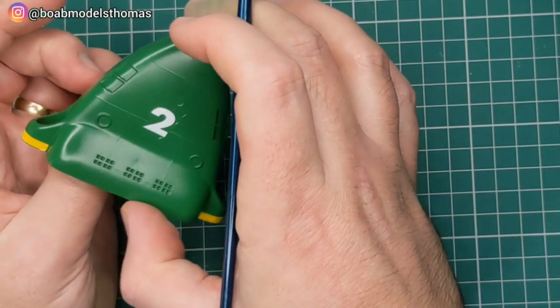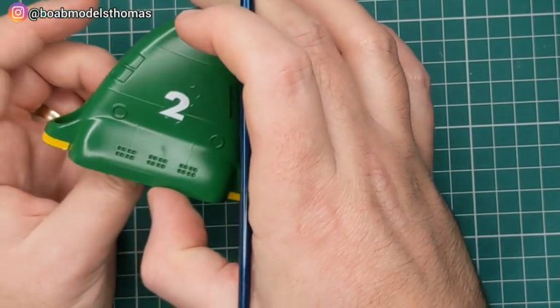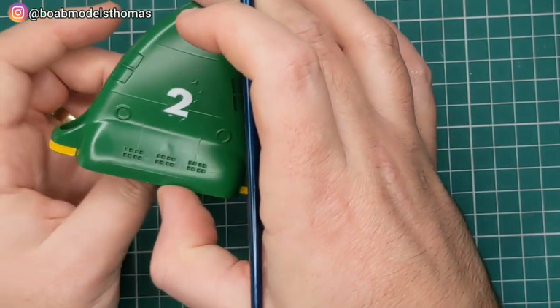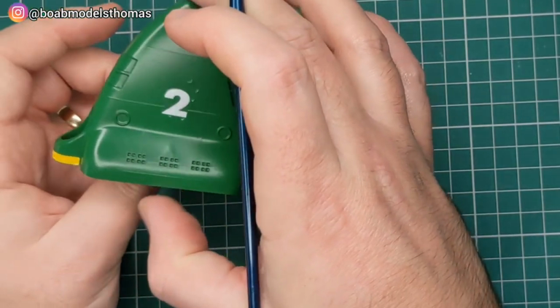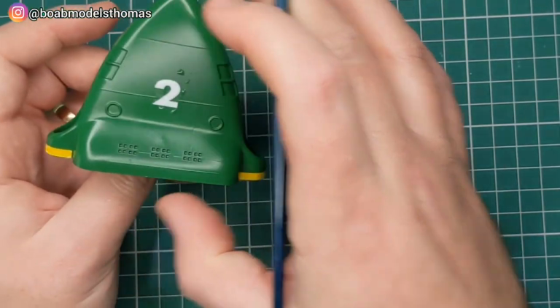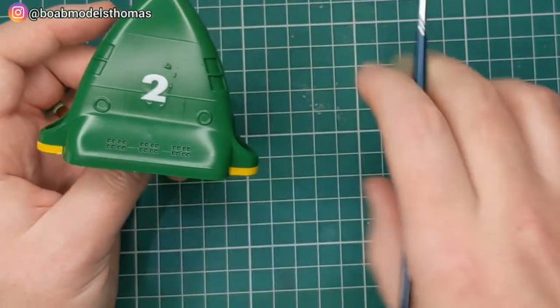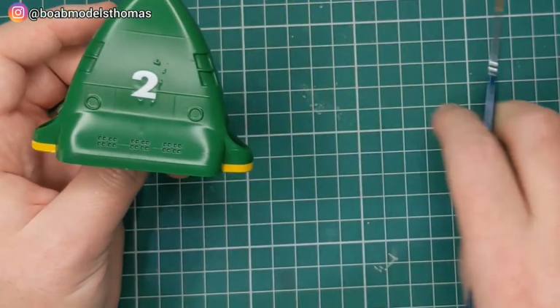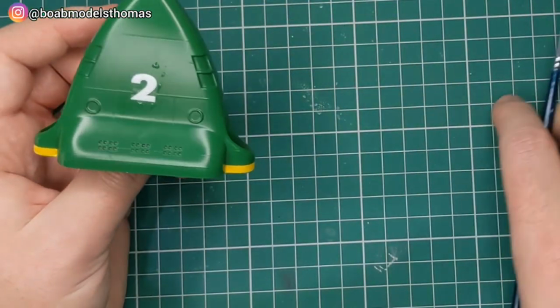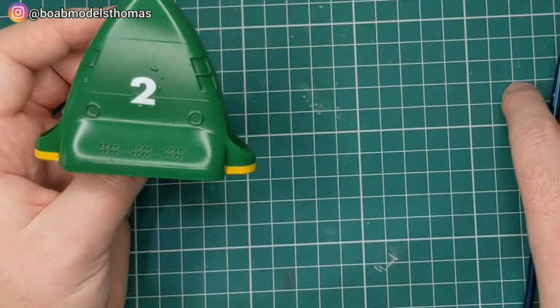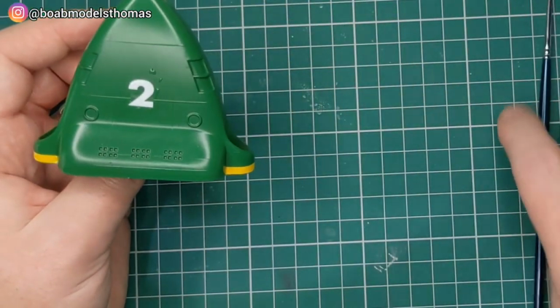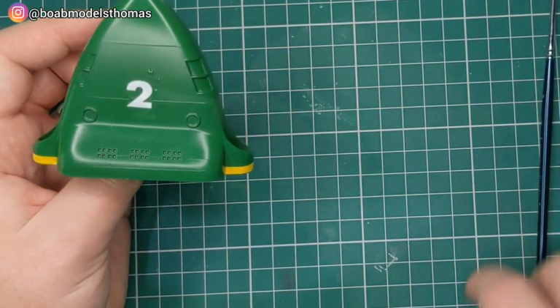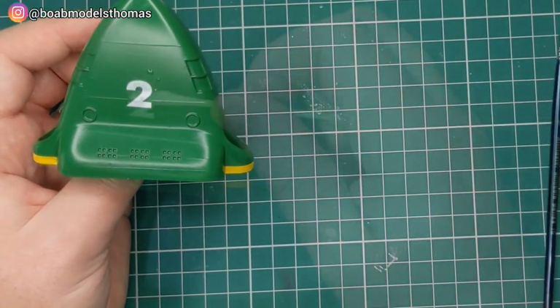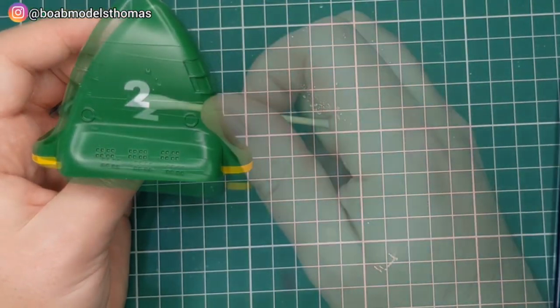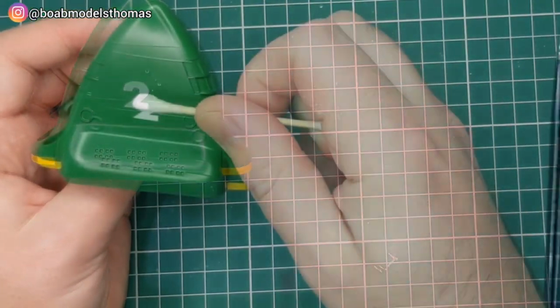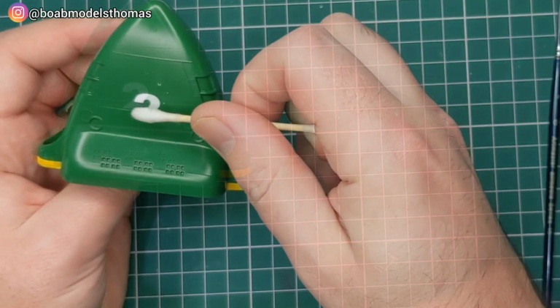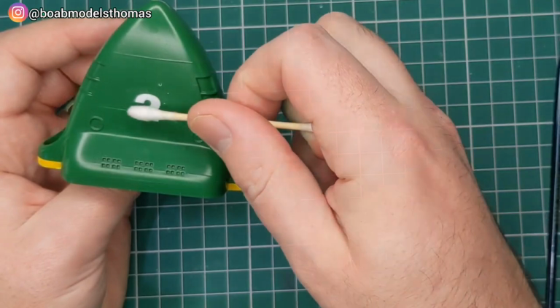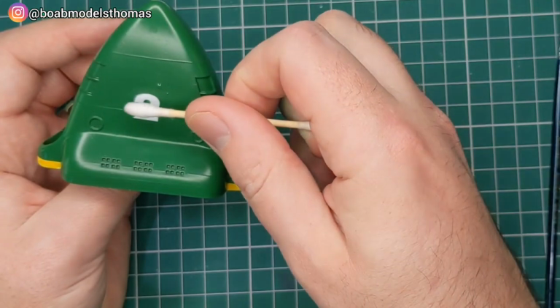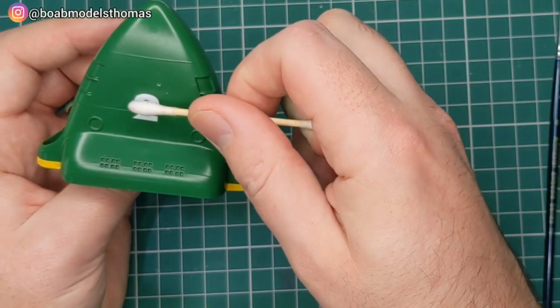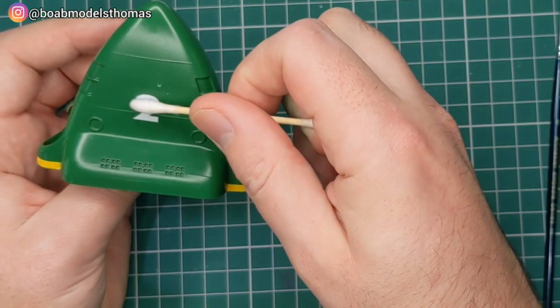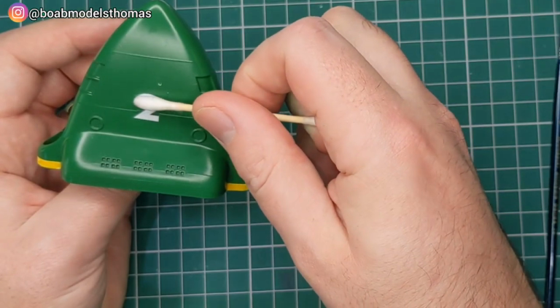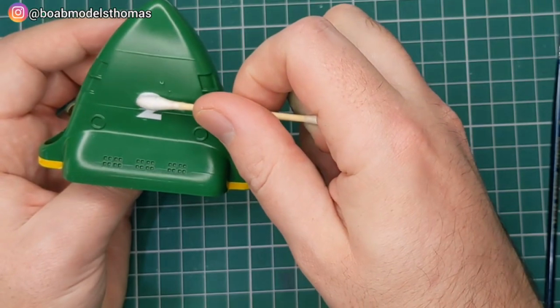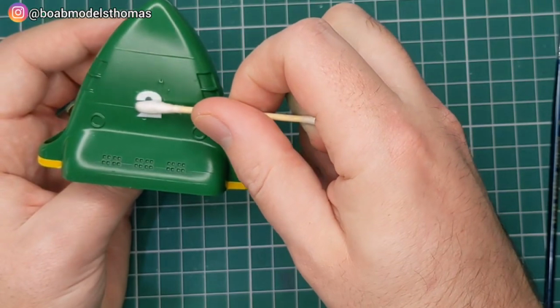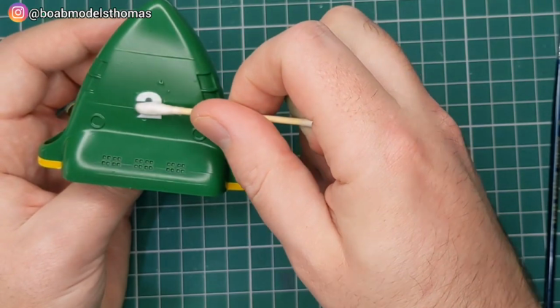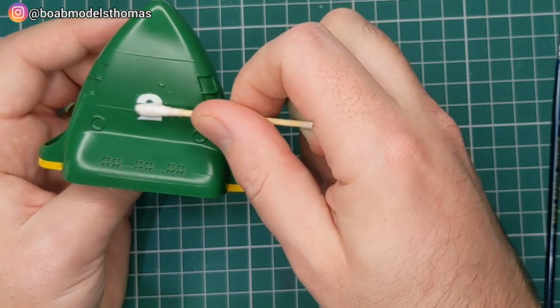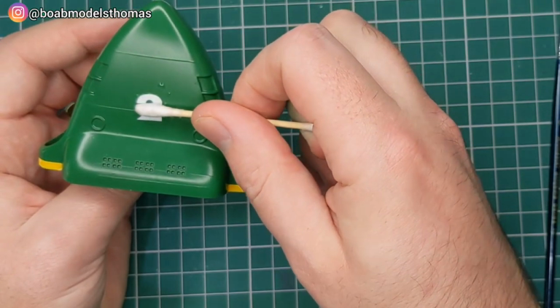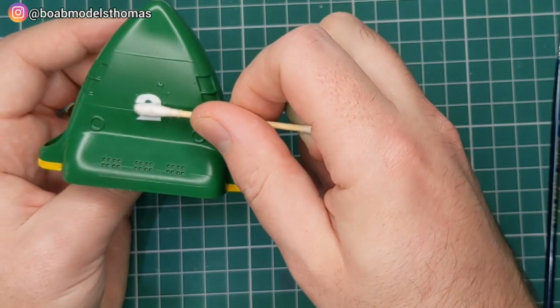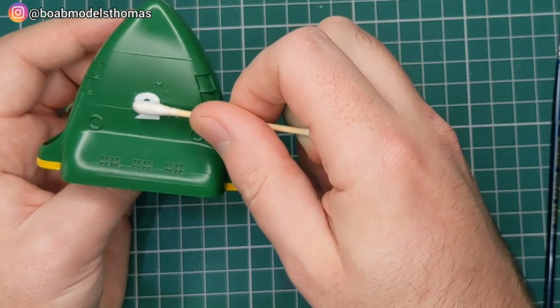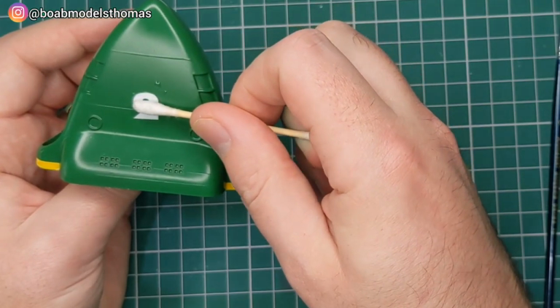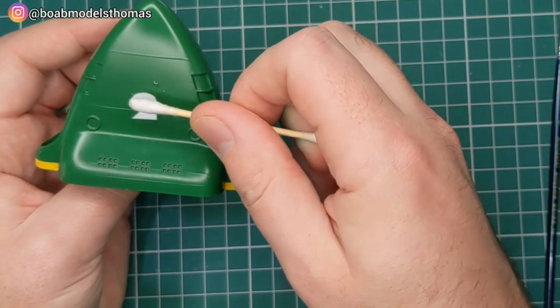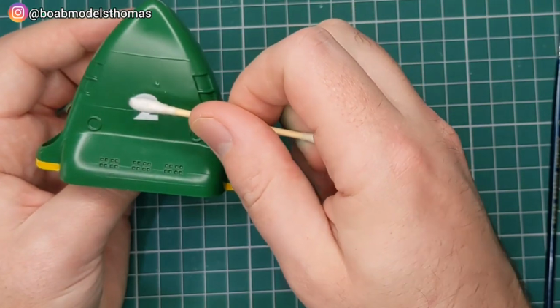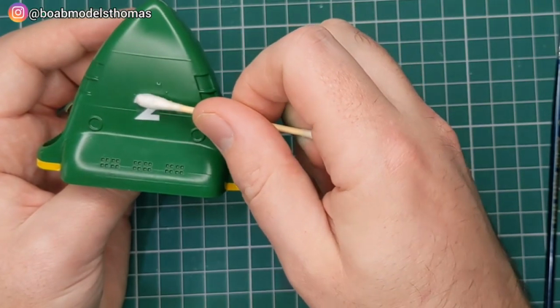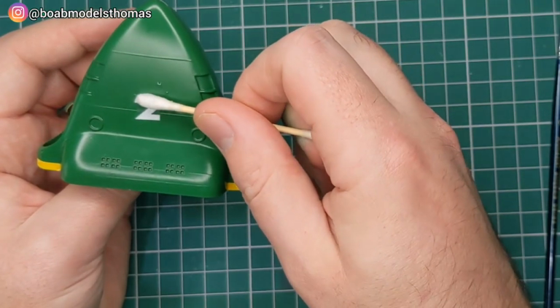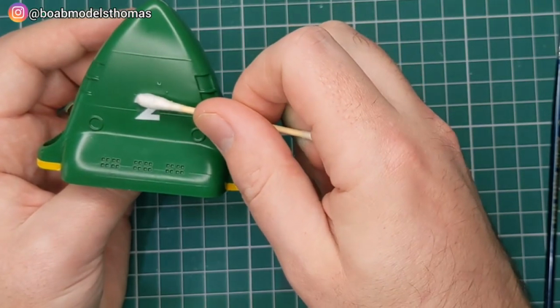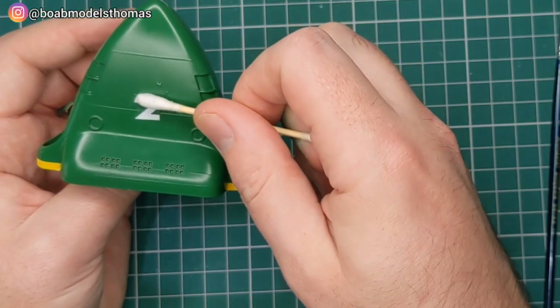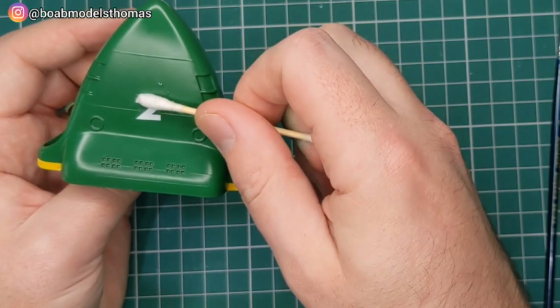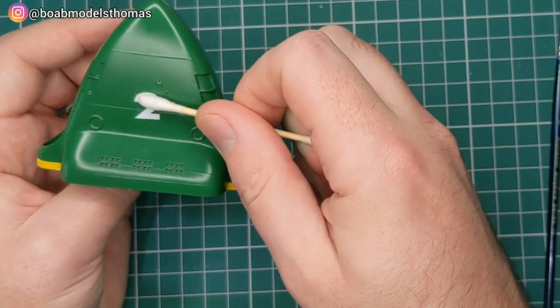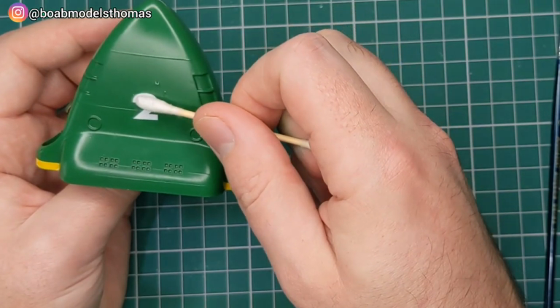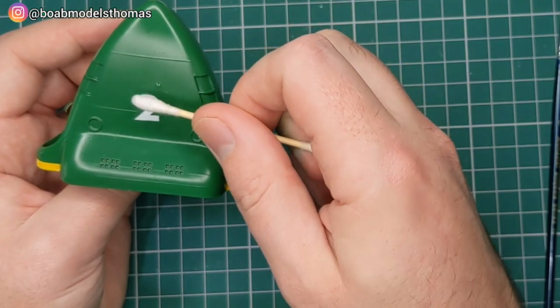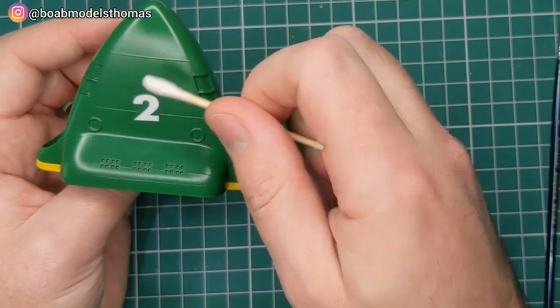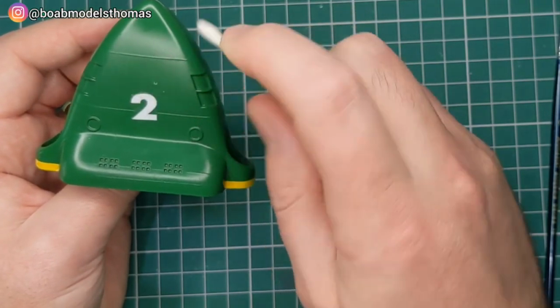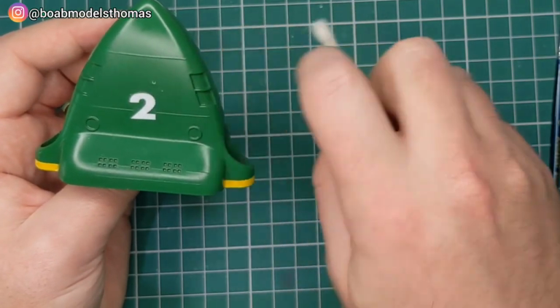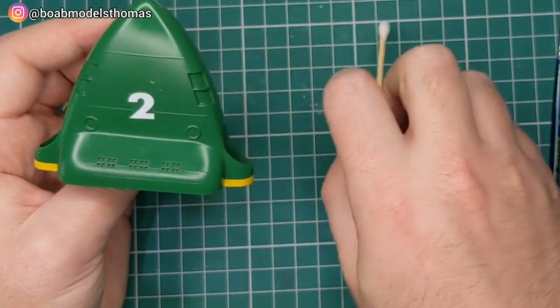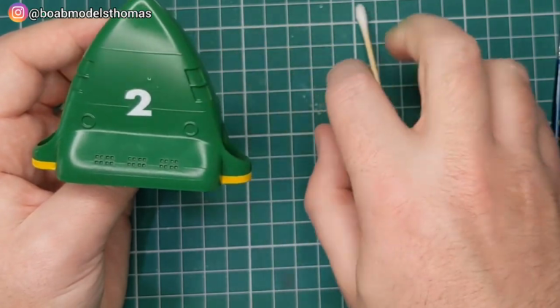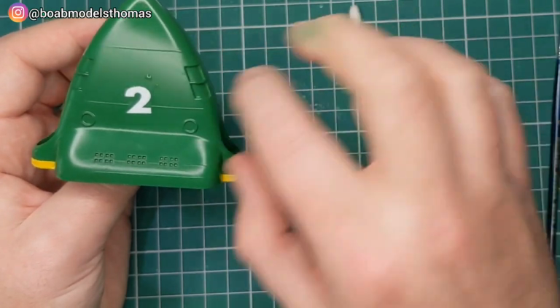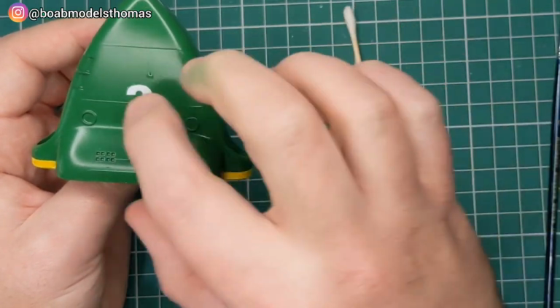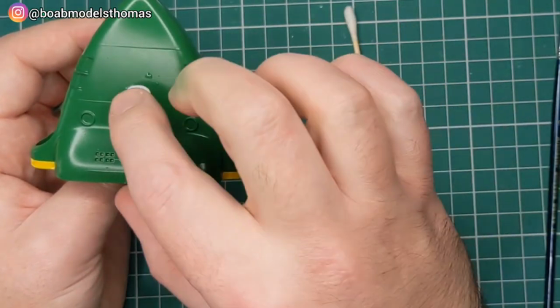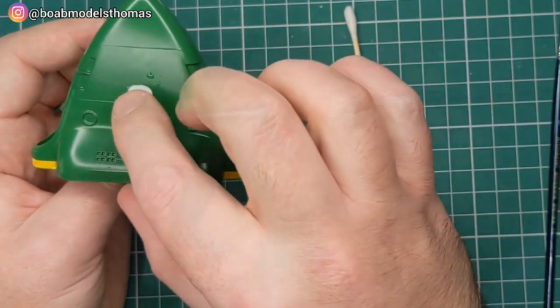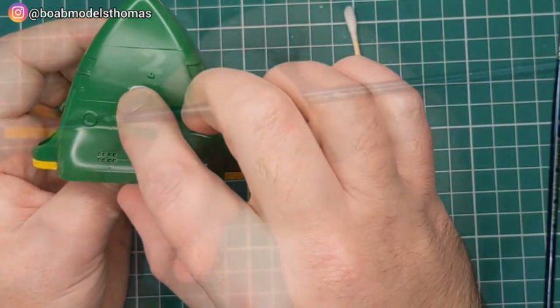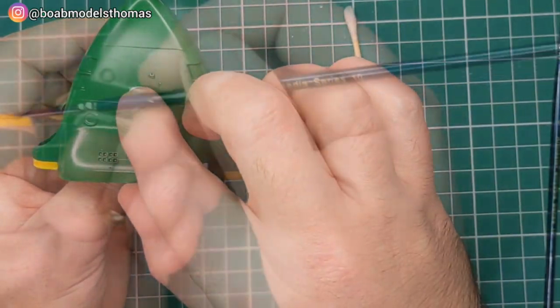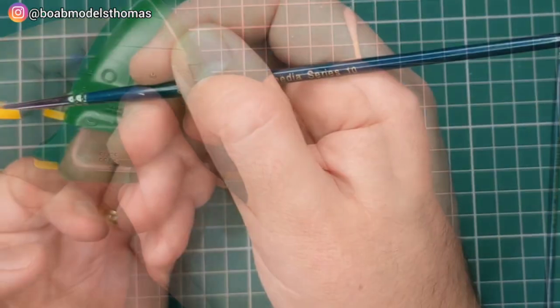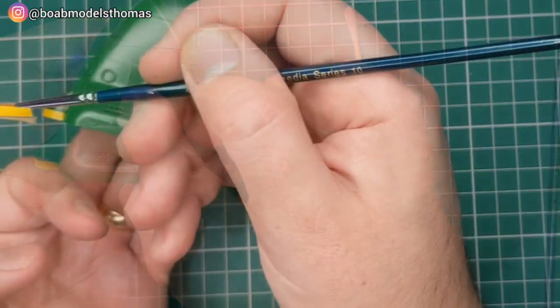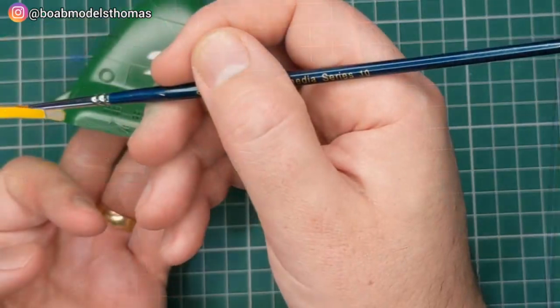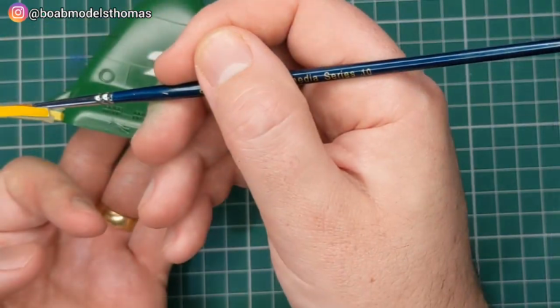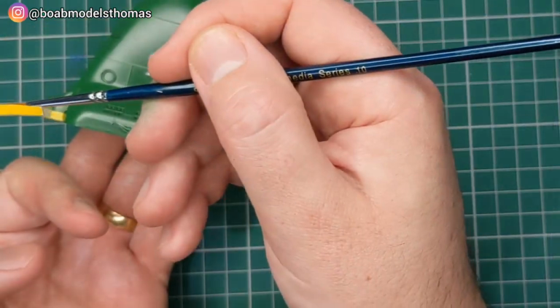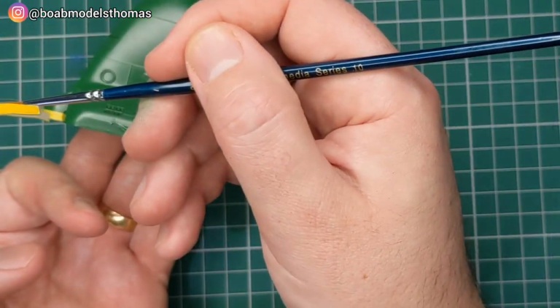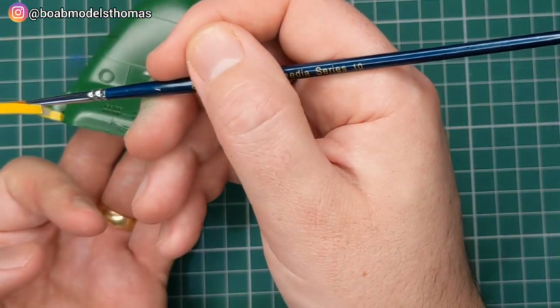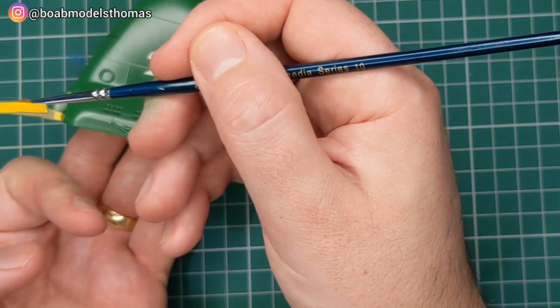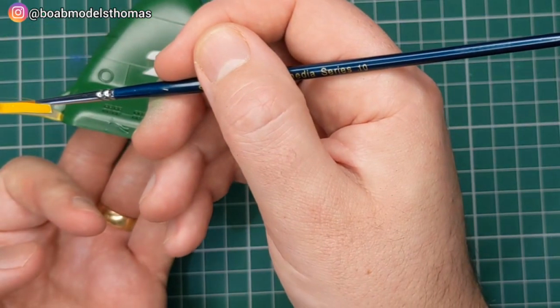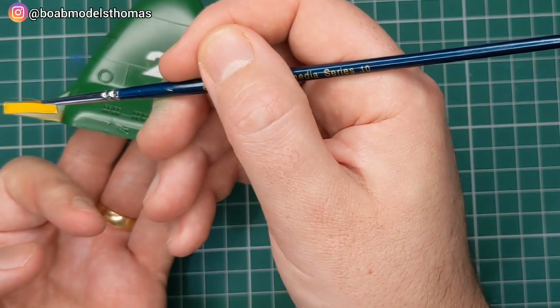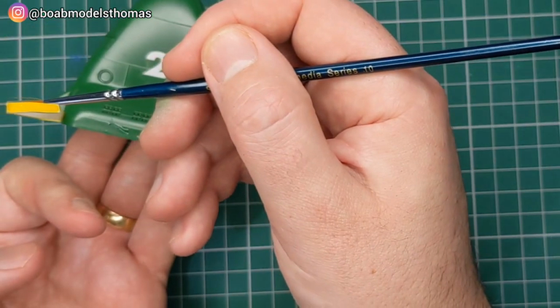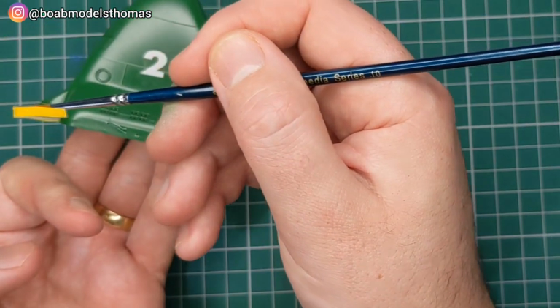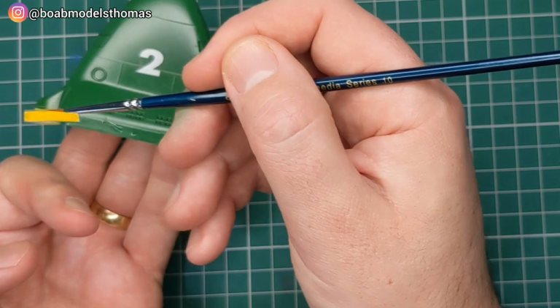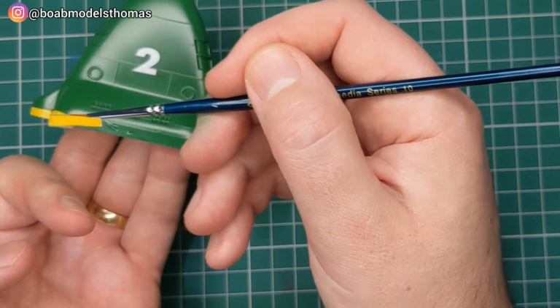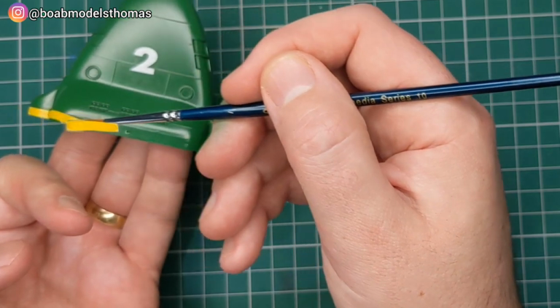It's a shame there are no decals for the little windows on the bottom here, as I found those a little bit challenging to paint later on.